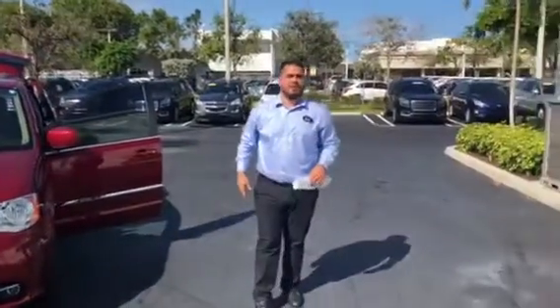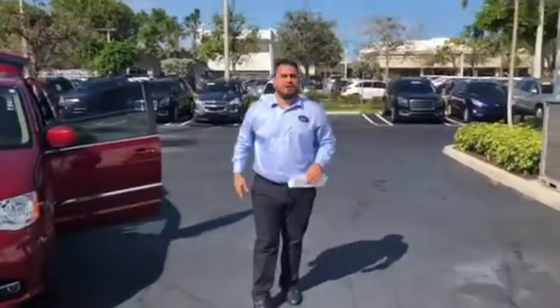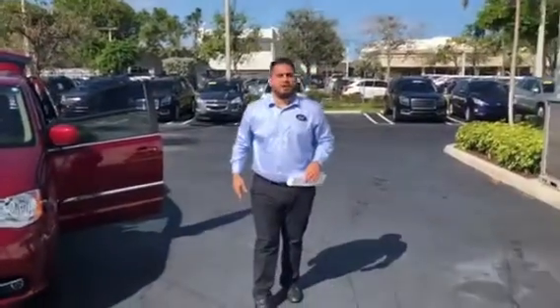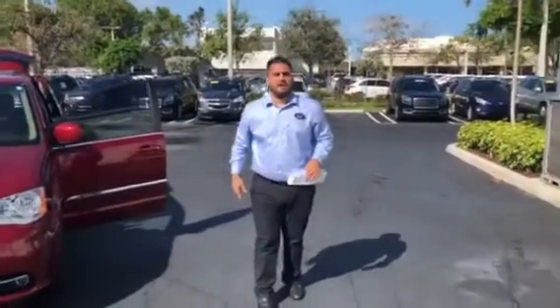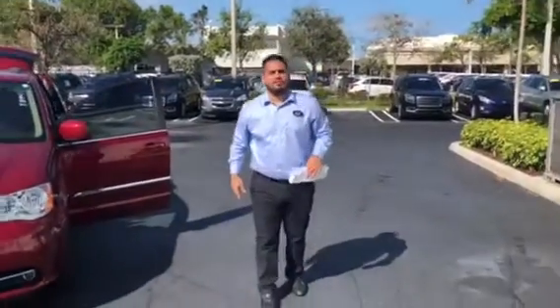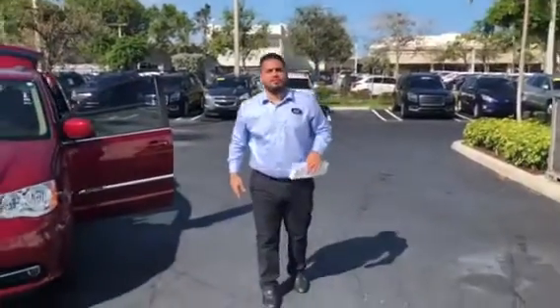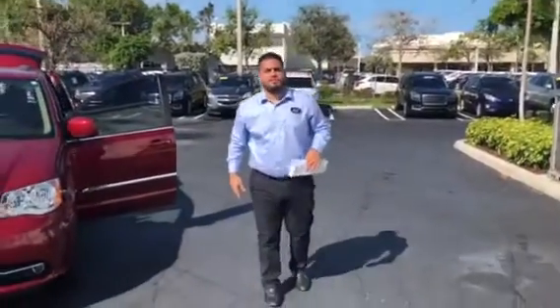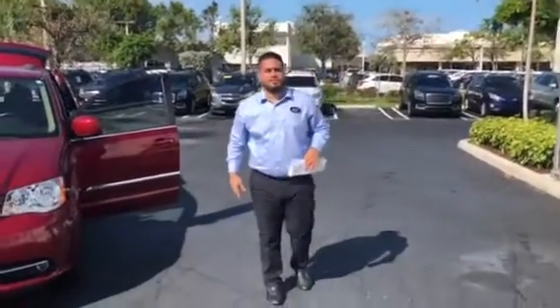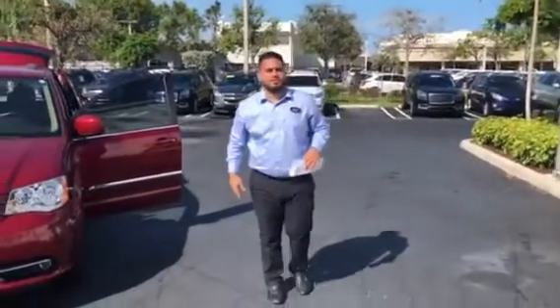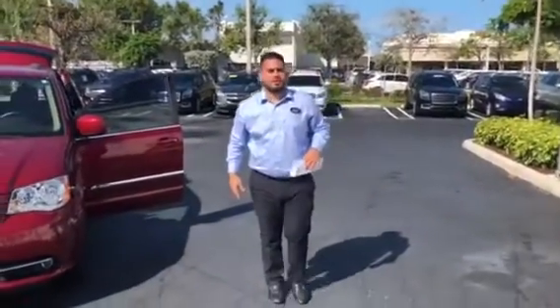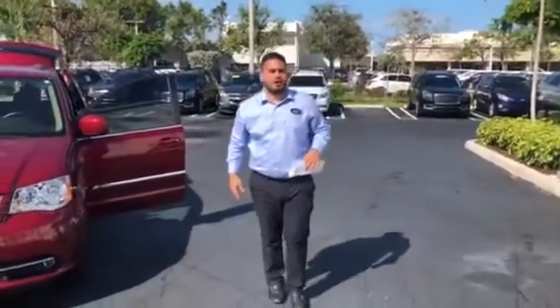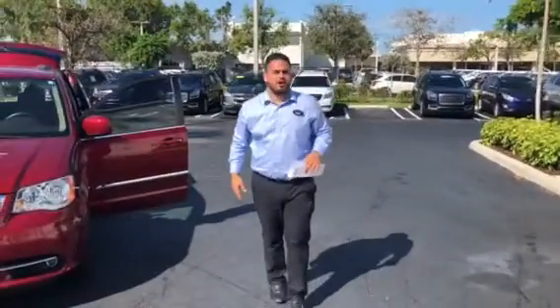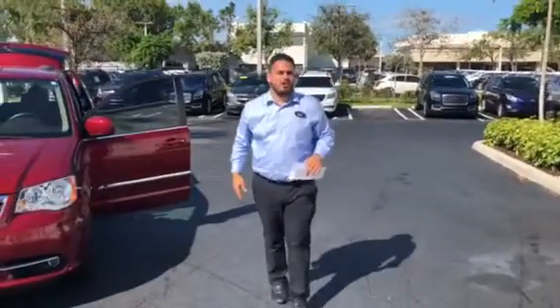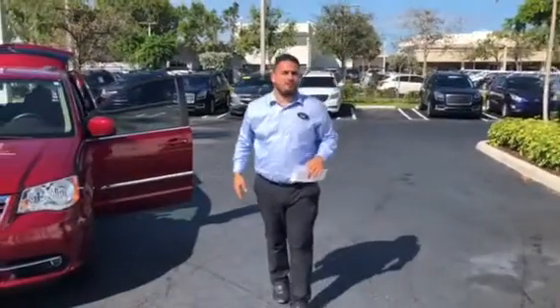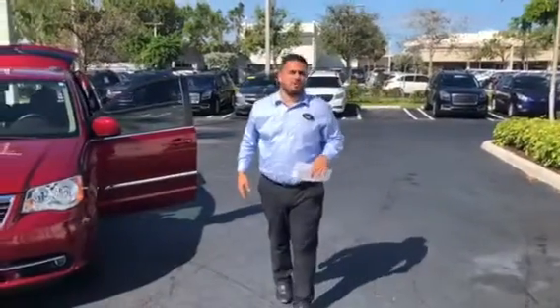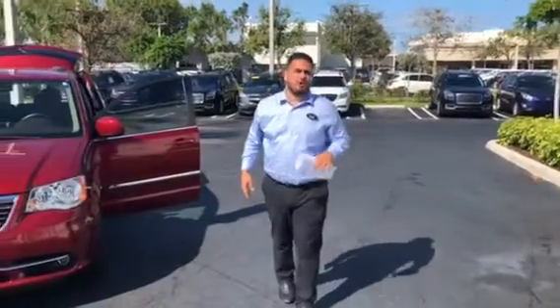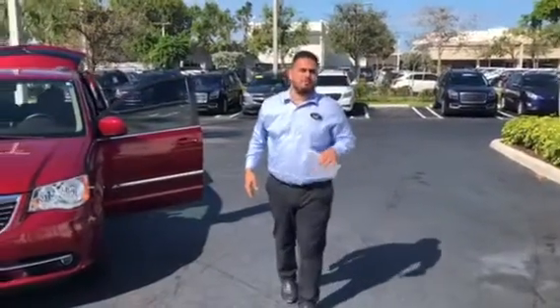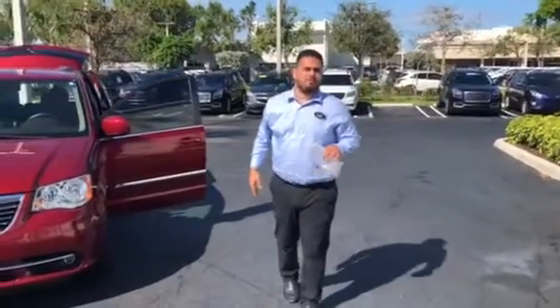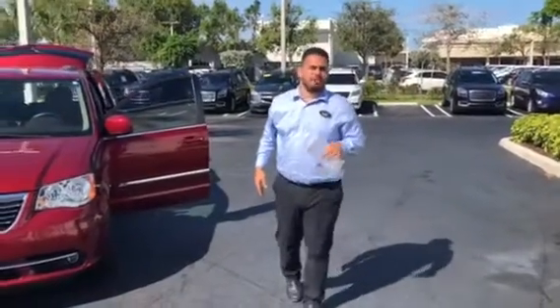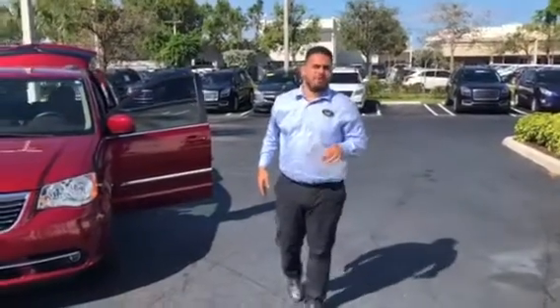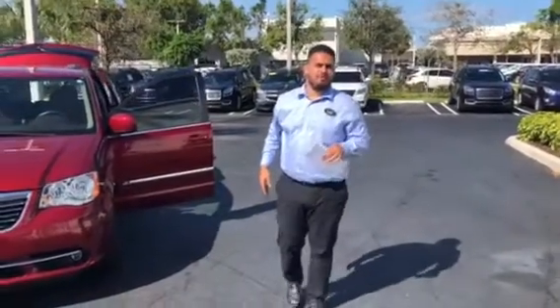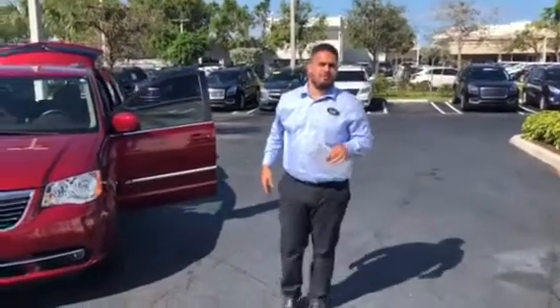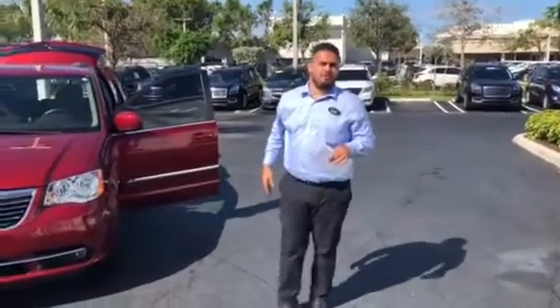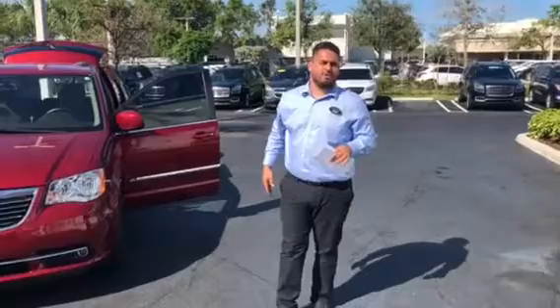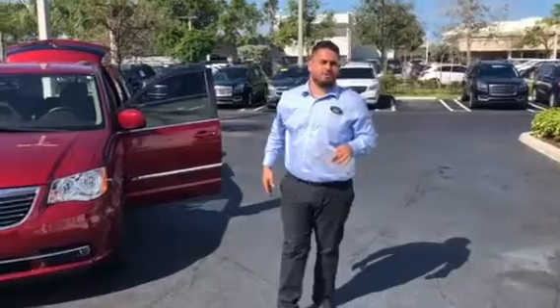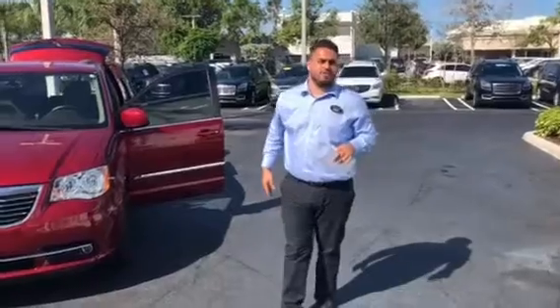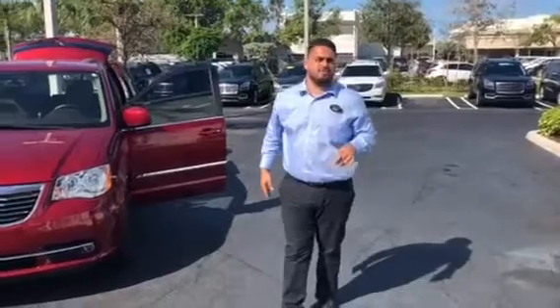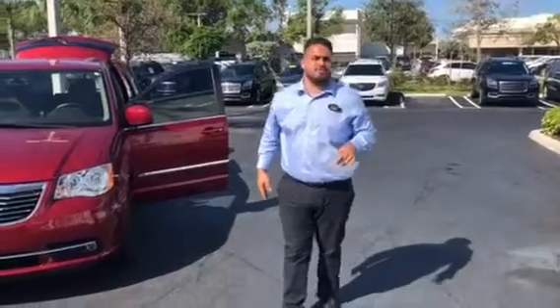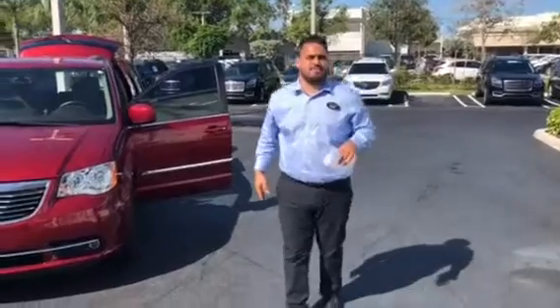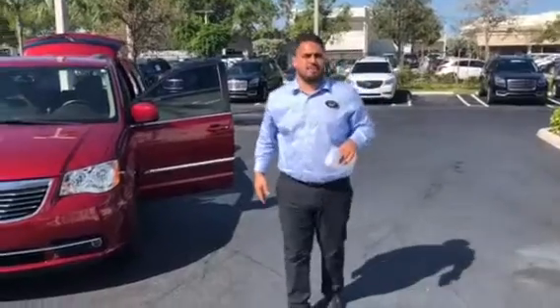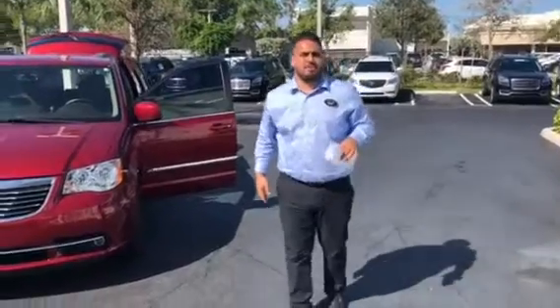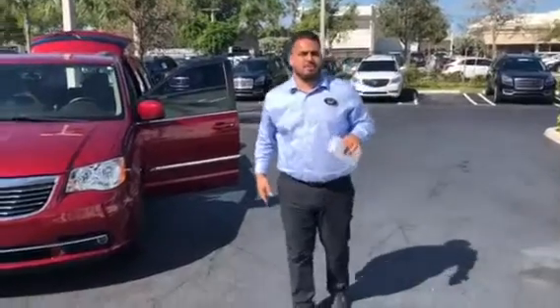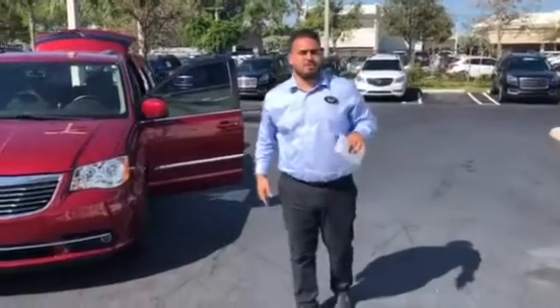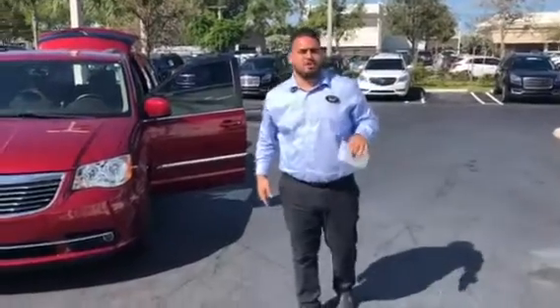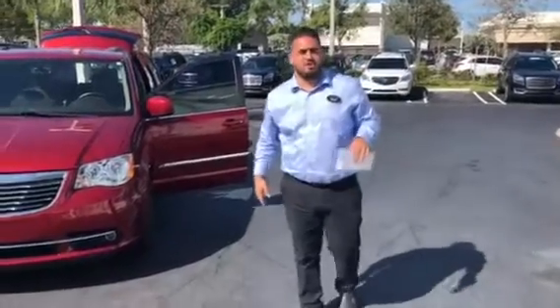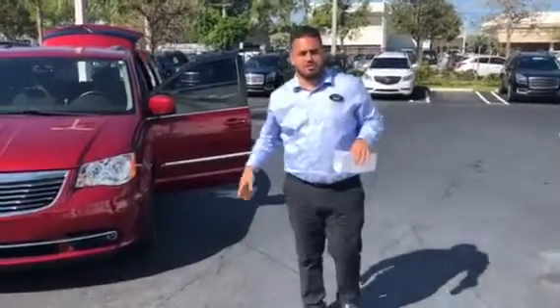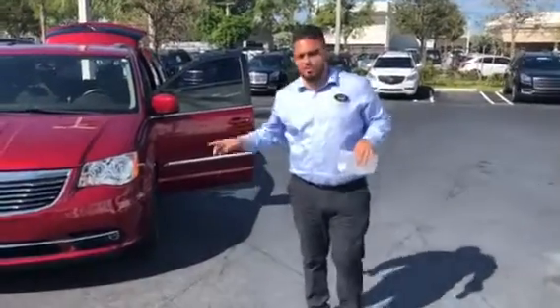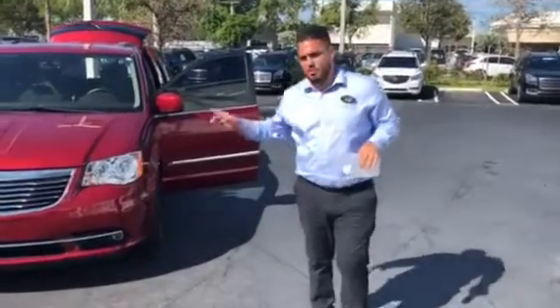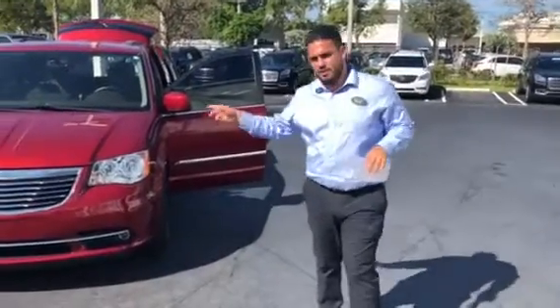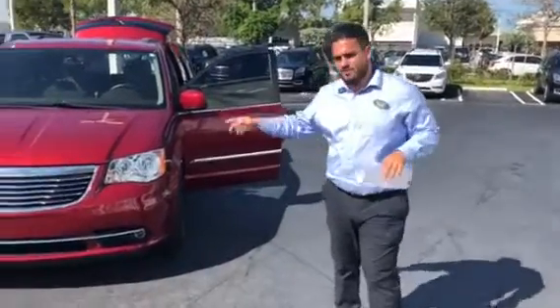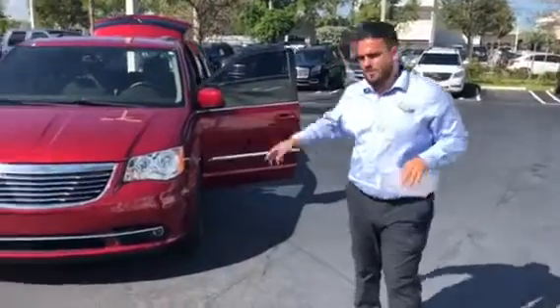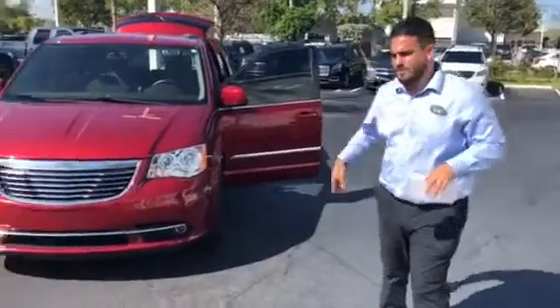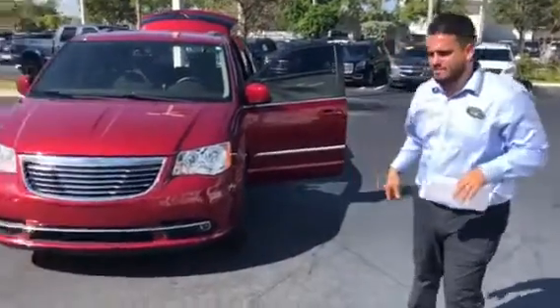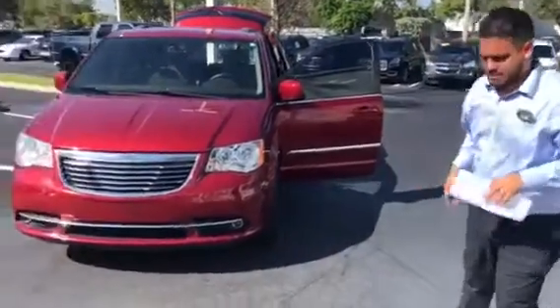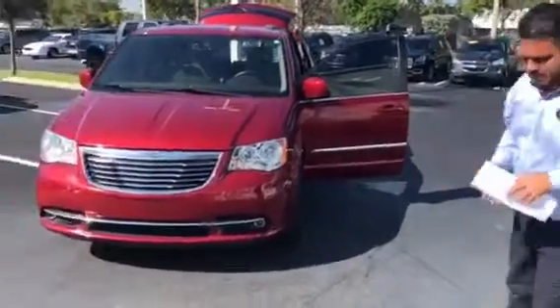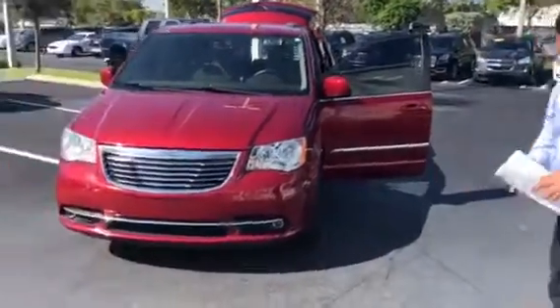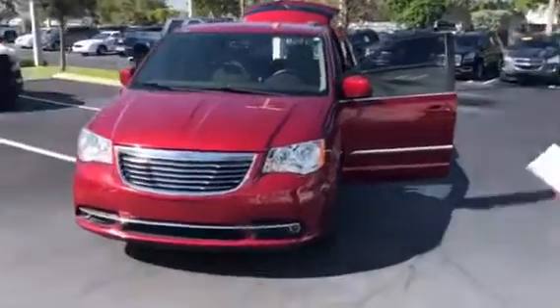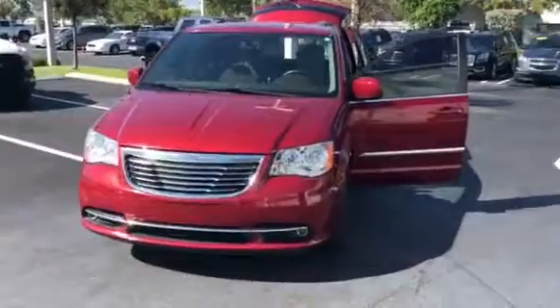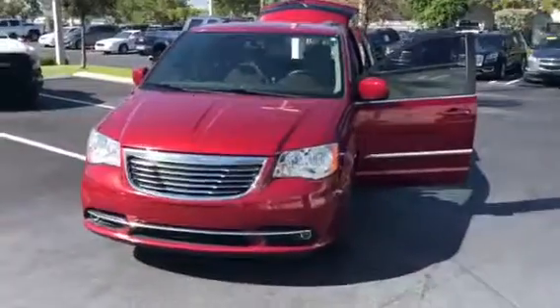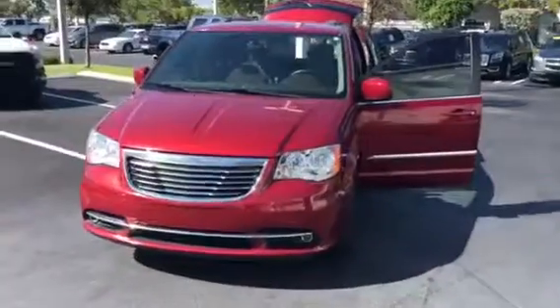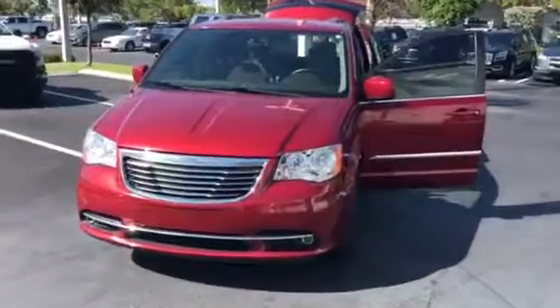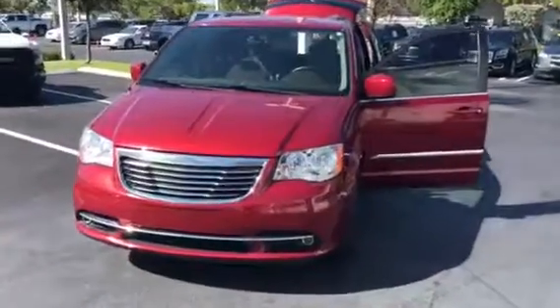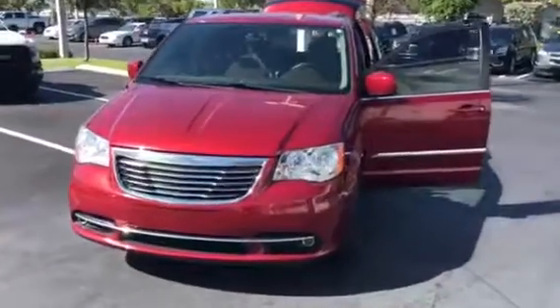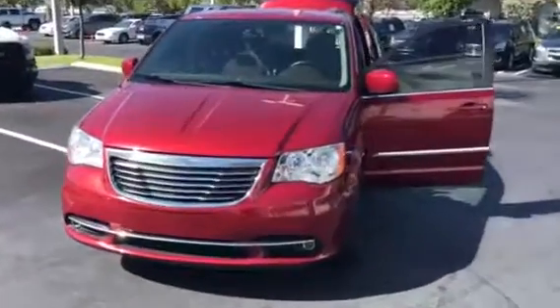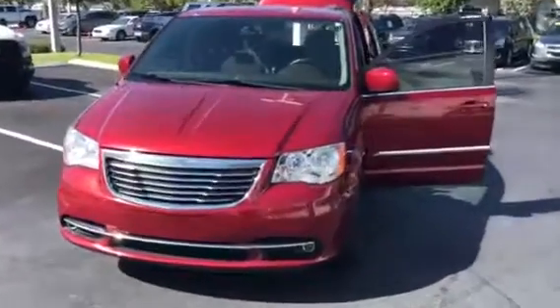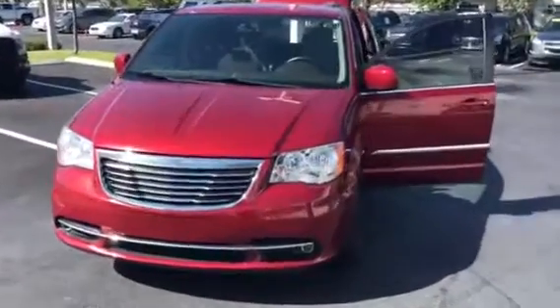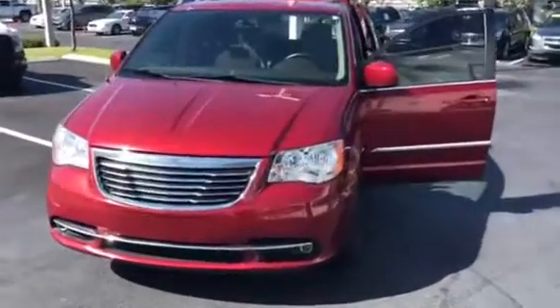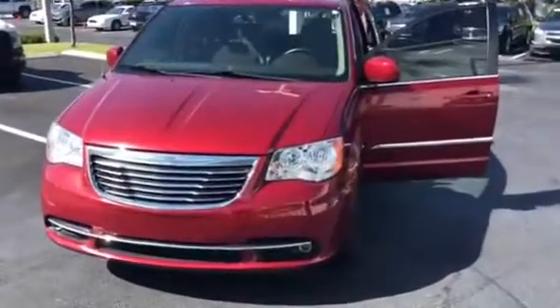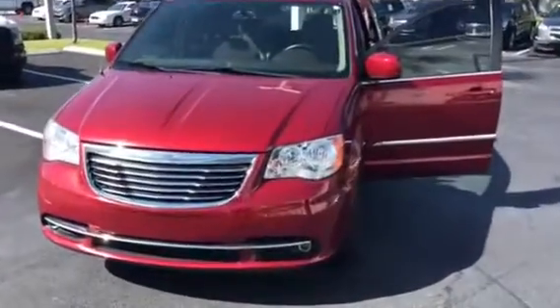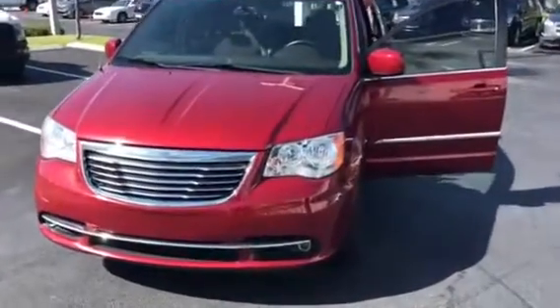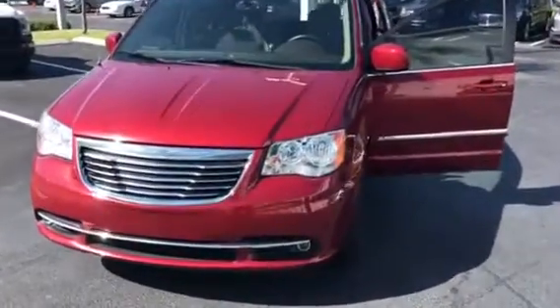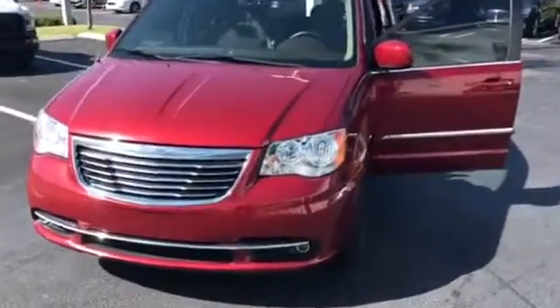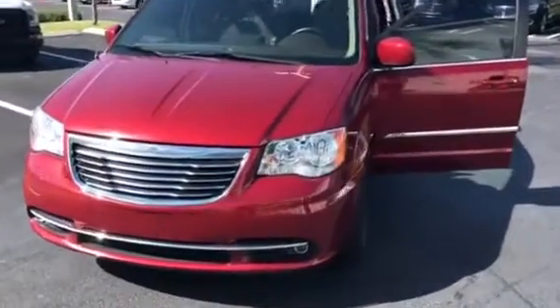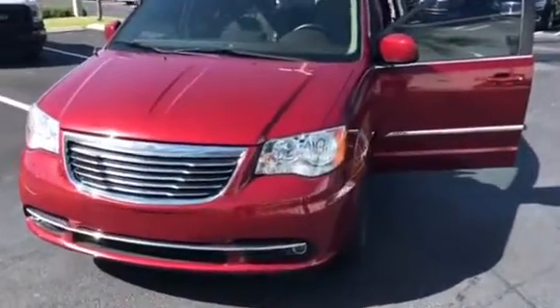Good afternoon, Mr. Ricardo. I'm Renal from Delray Buick GMC. I'm here to show you this 2015 Chrysler Town & Country.